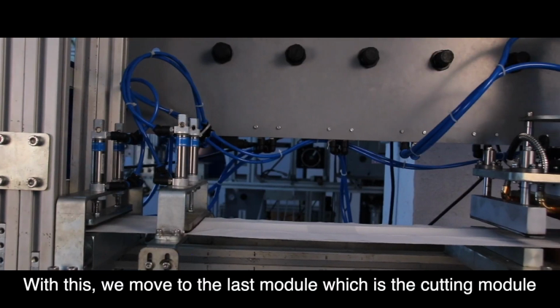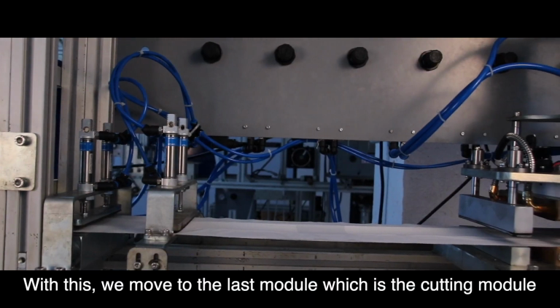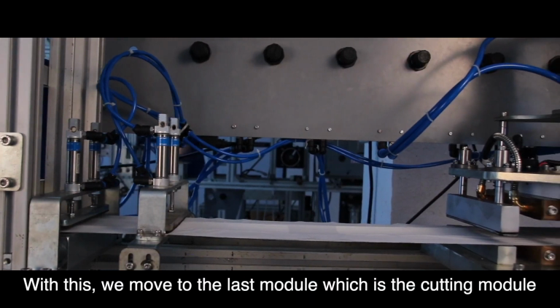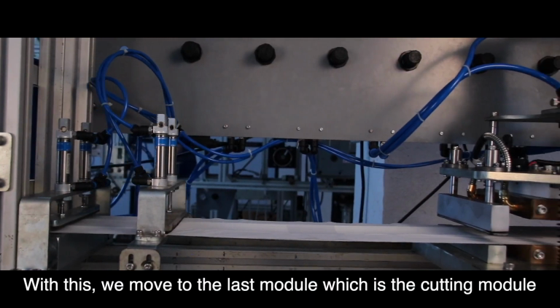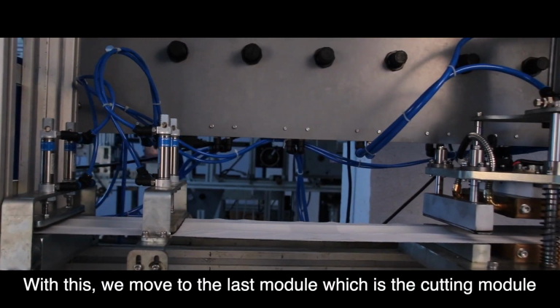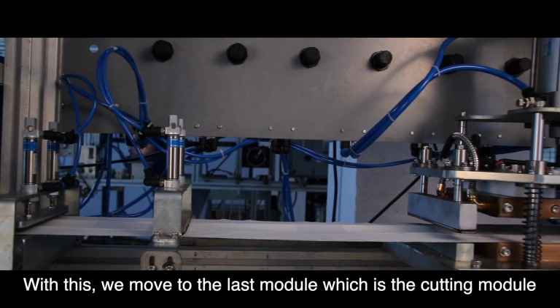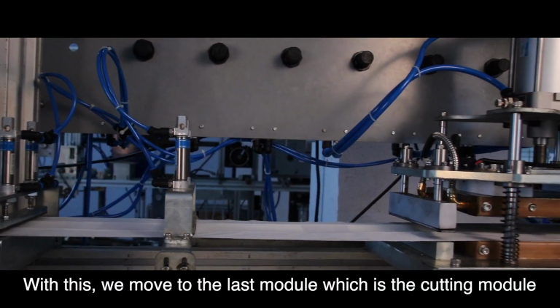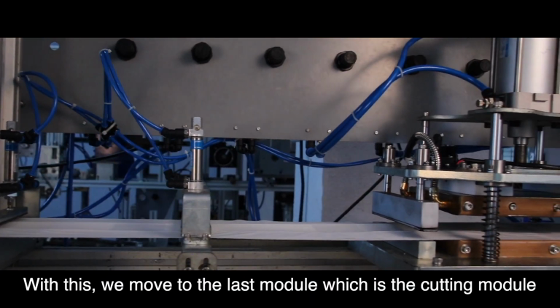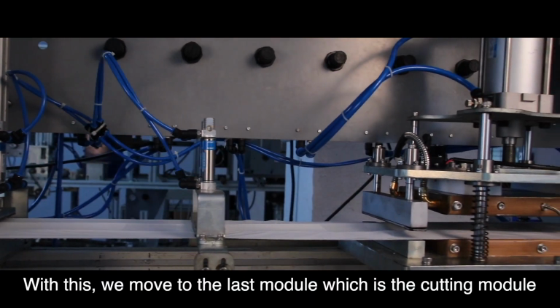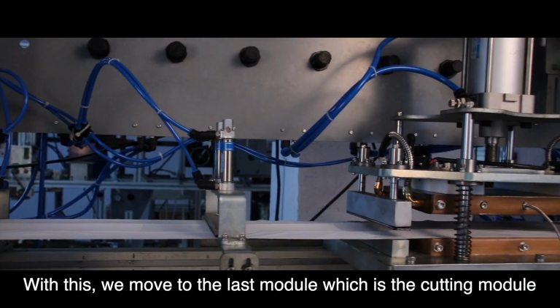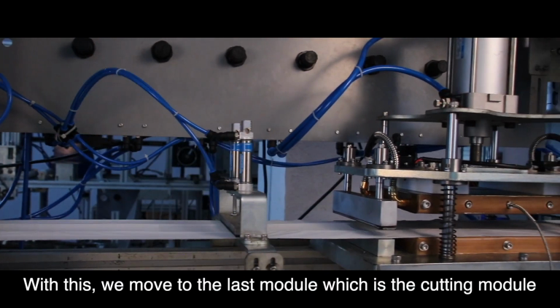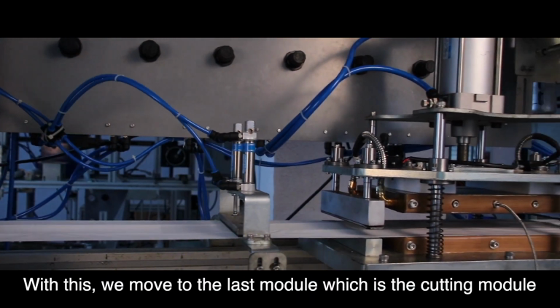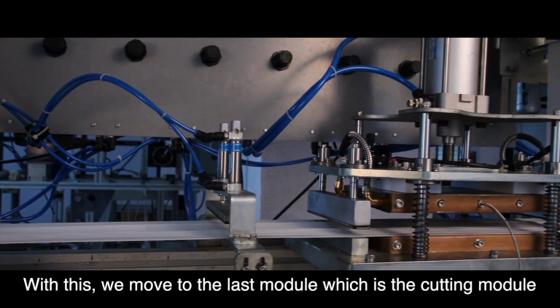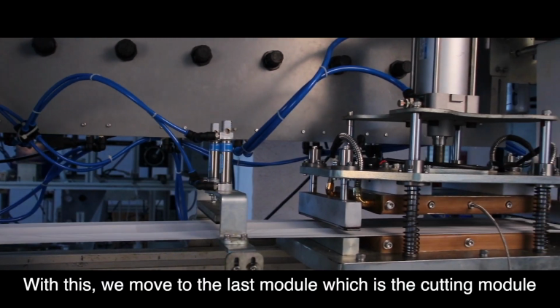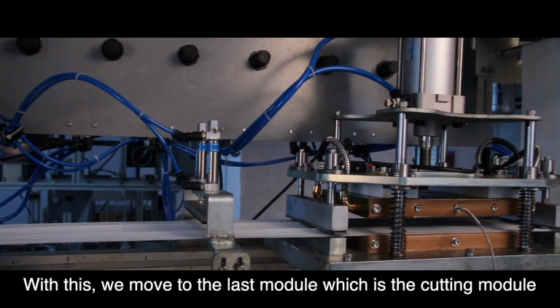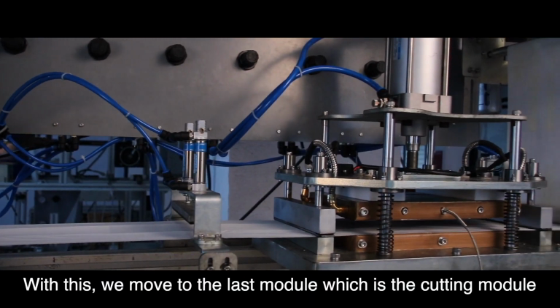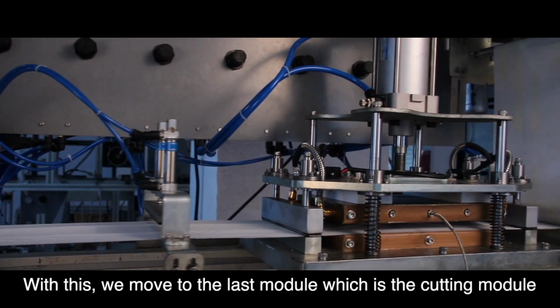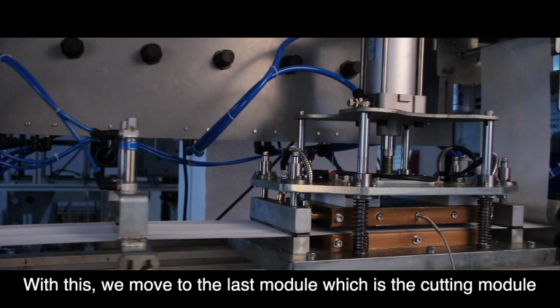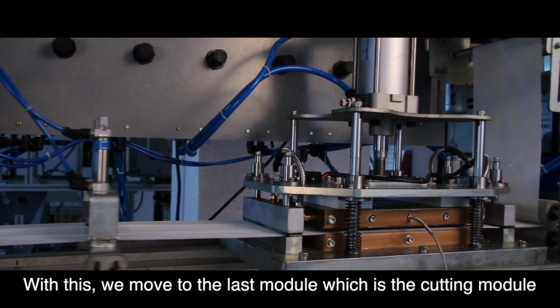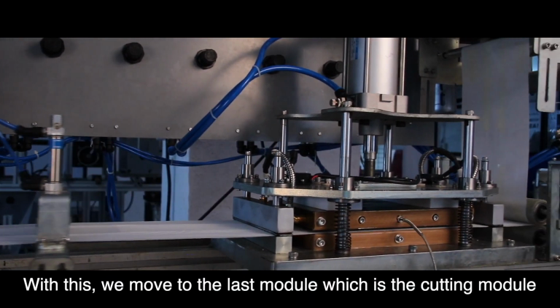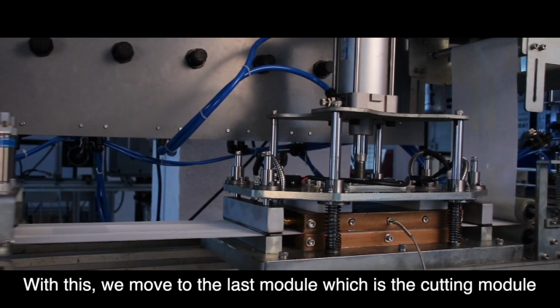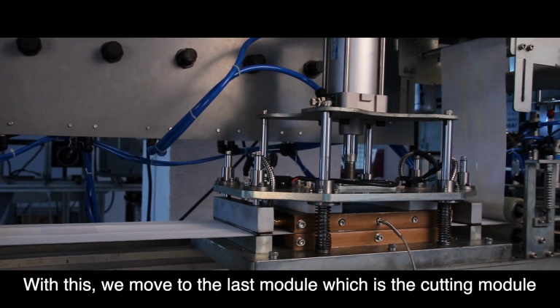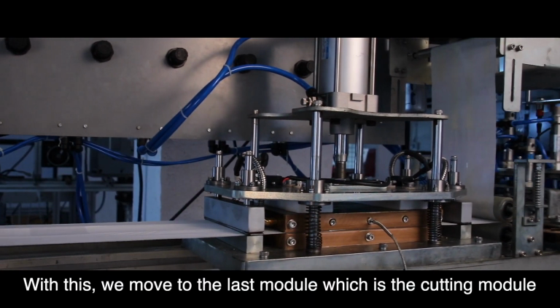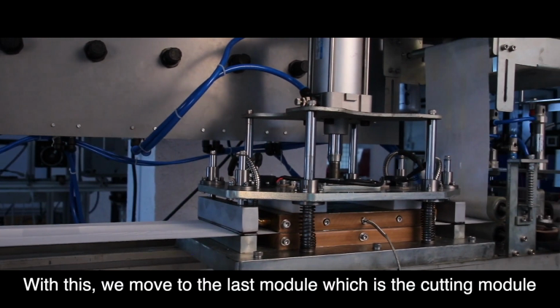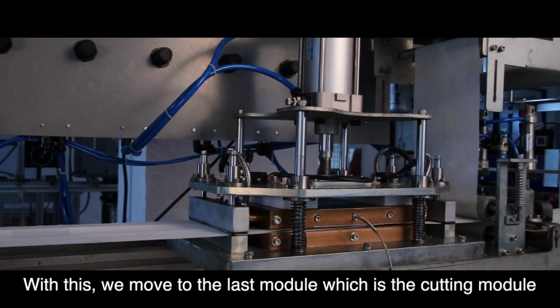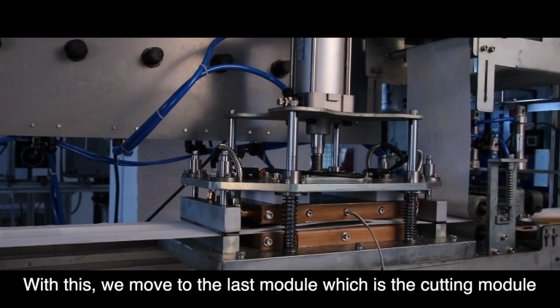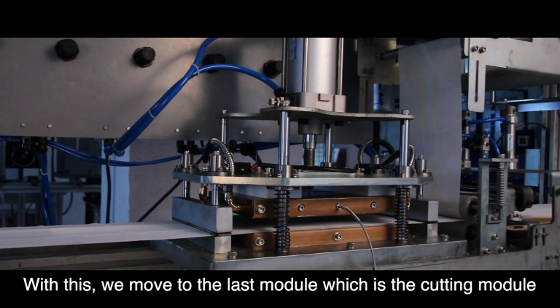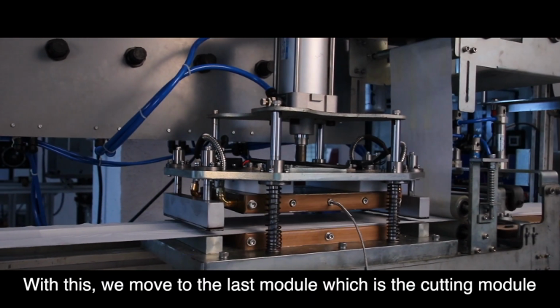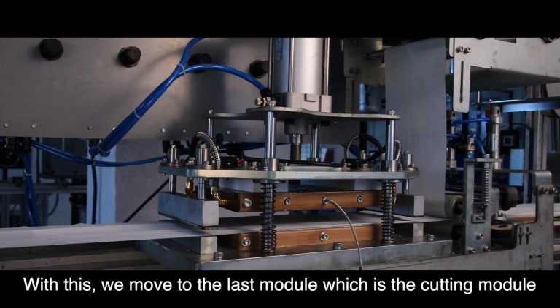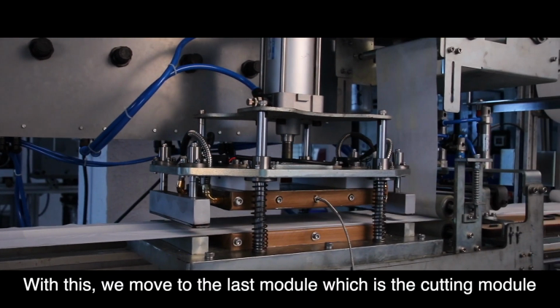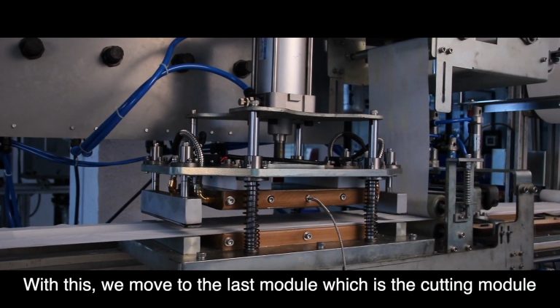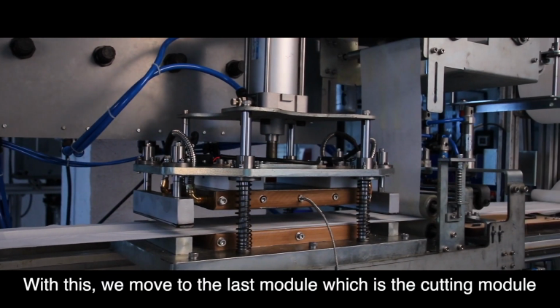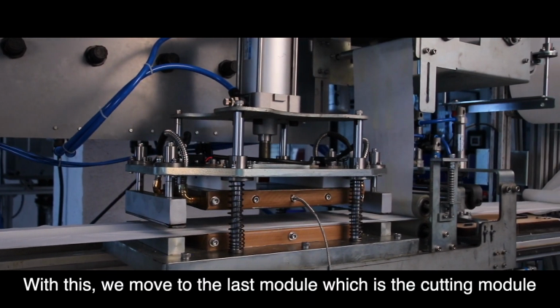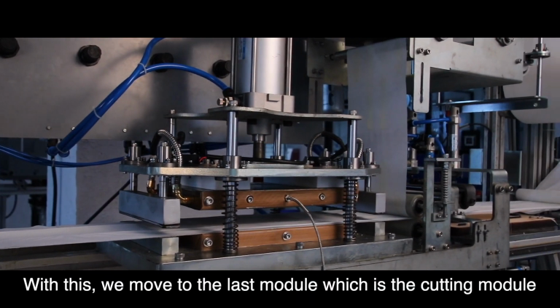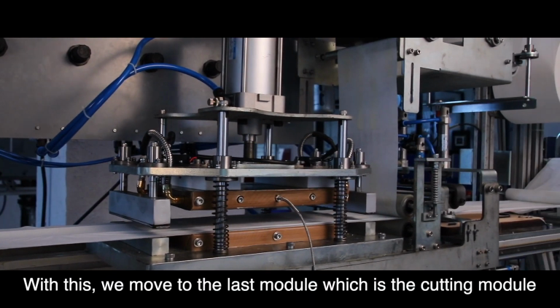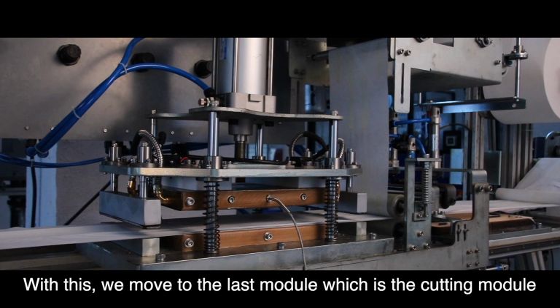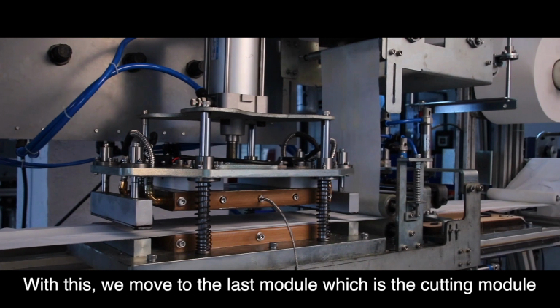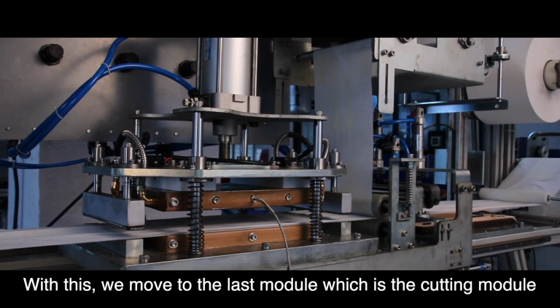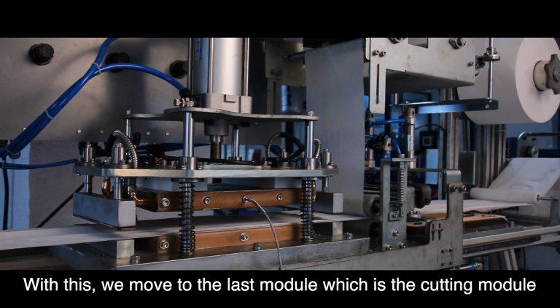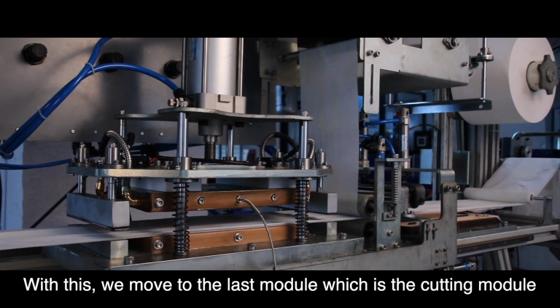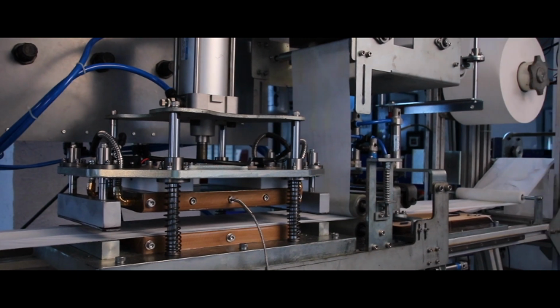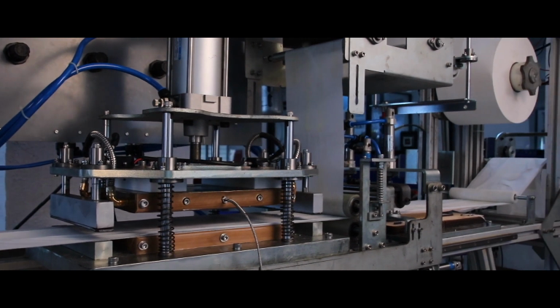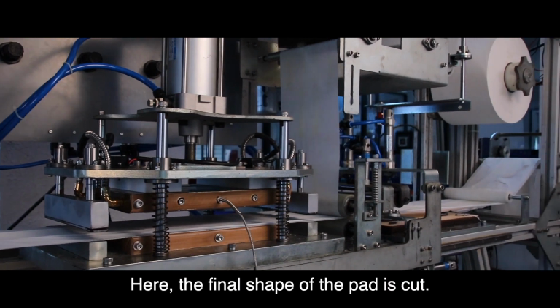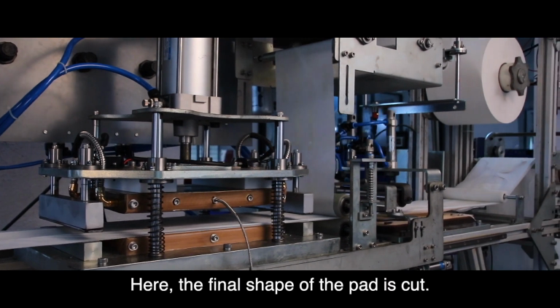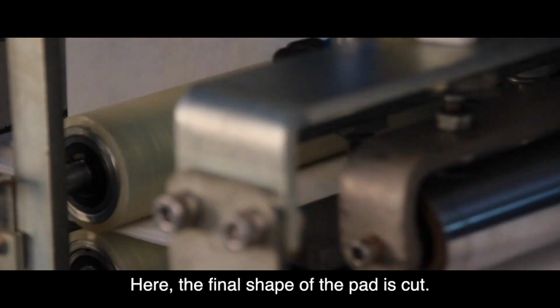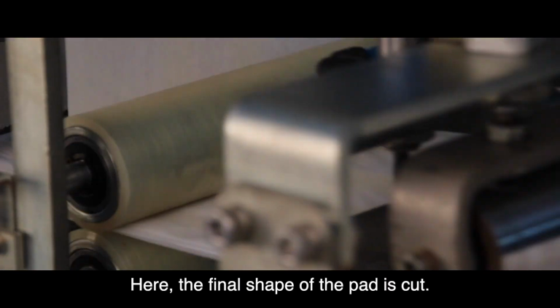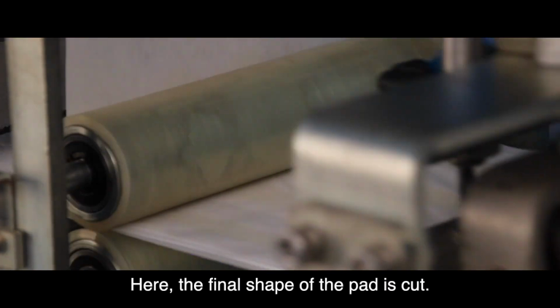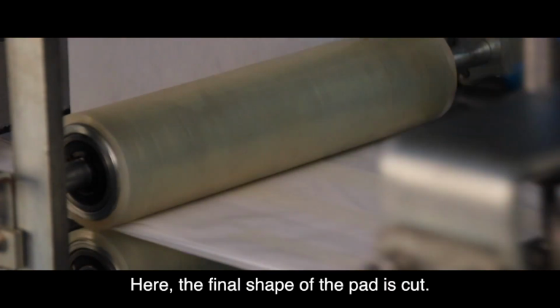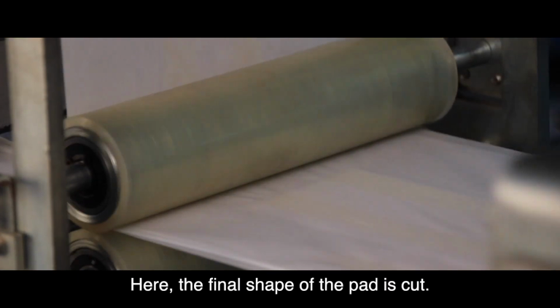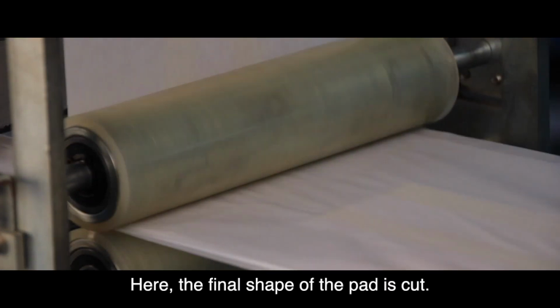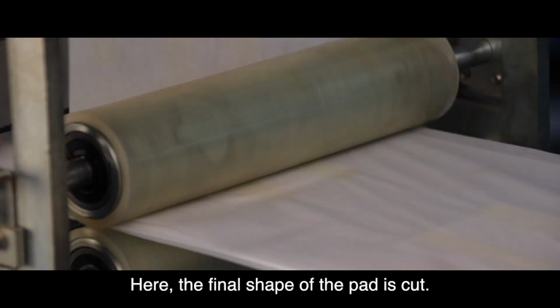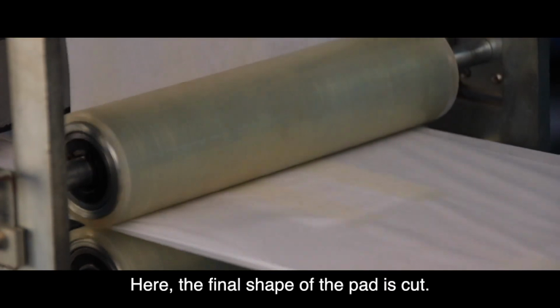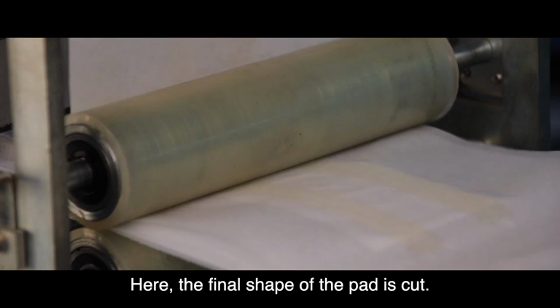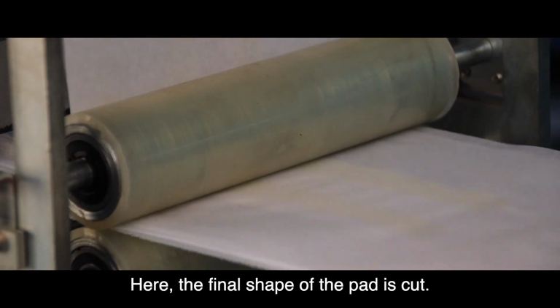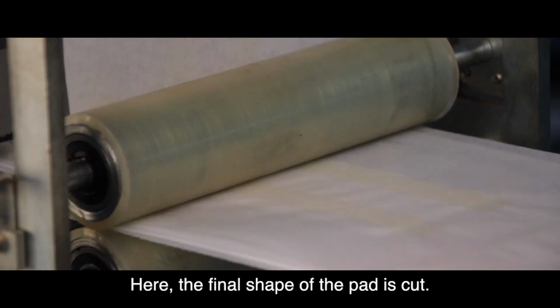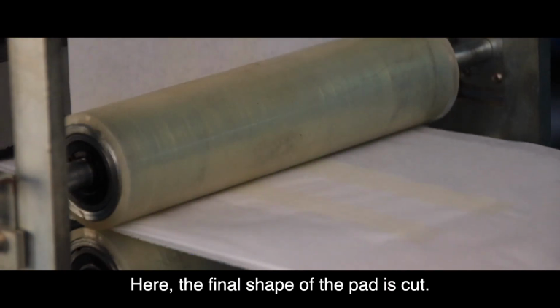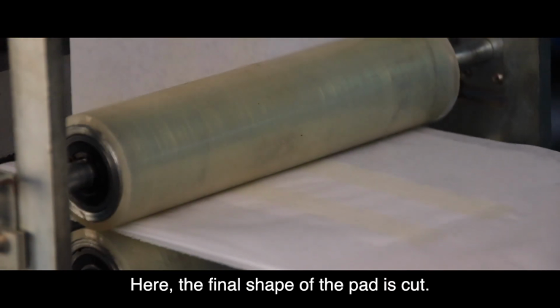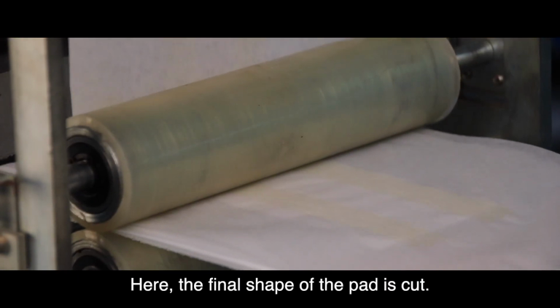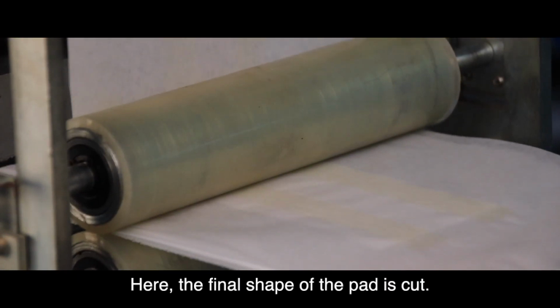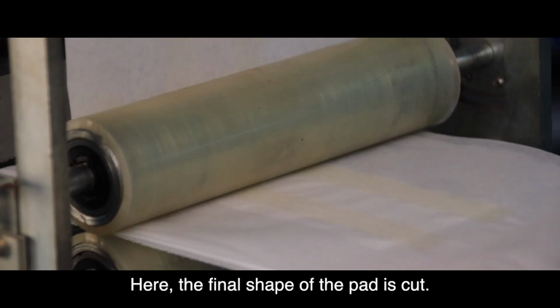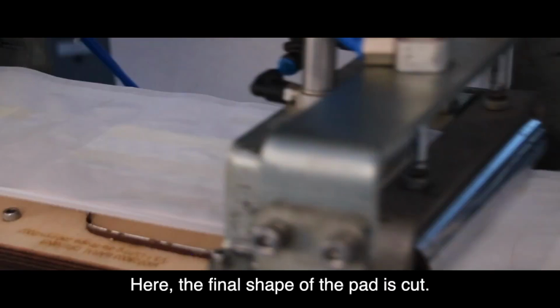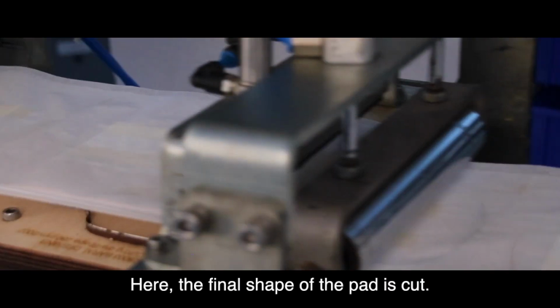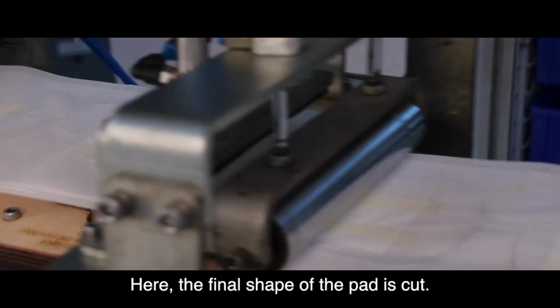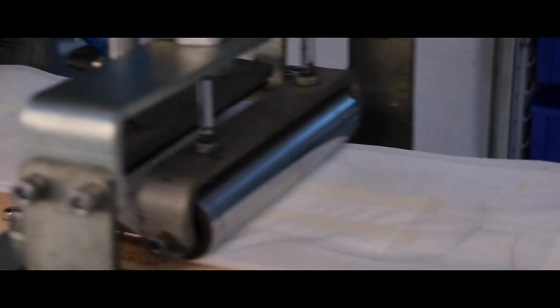With this, we move to the last module, which is the cutting module. Here, the final shape of the pad is cut.